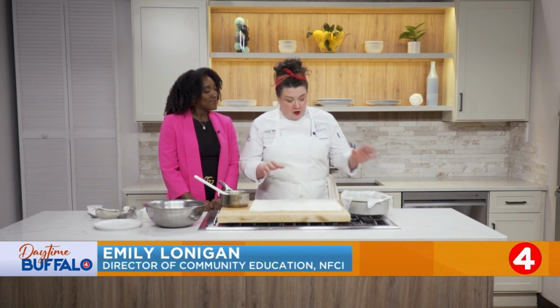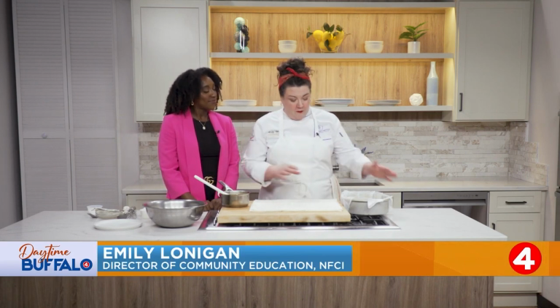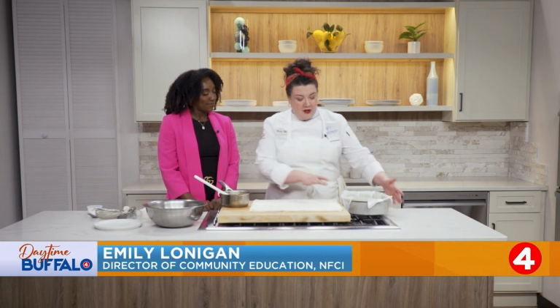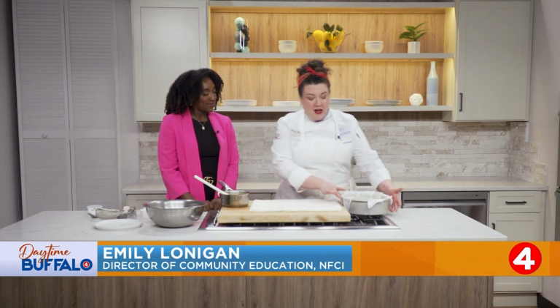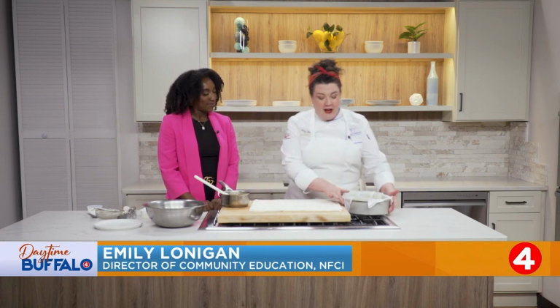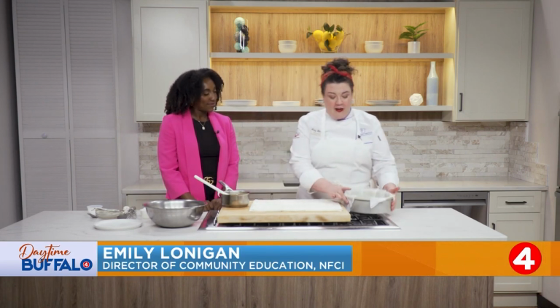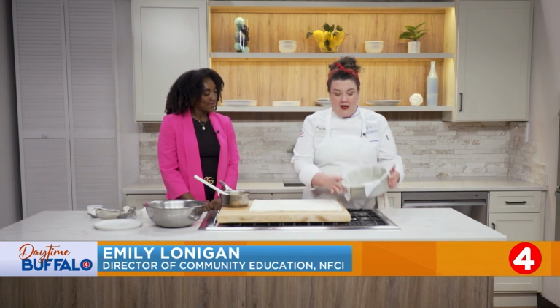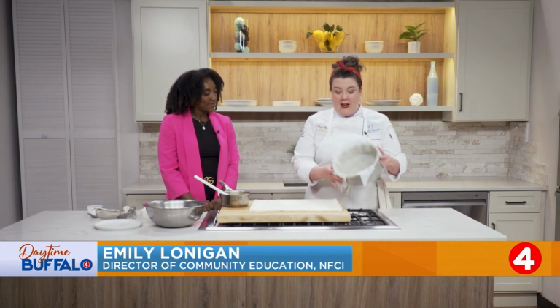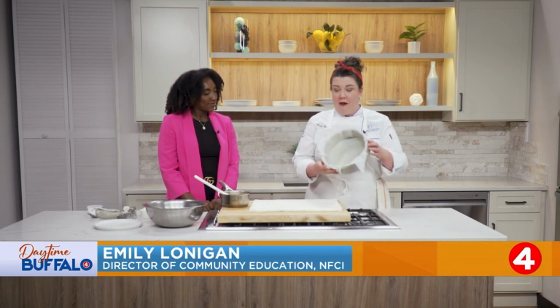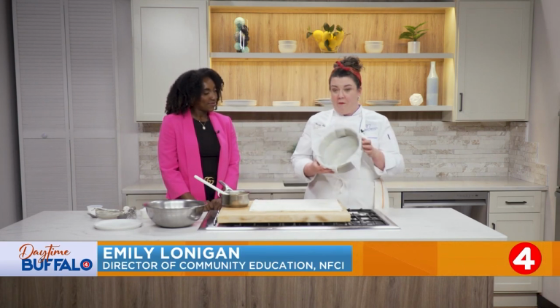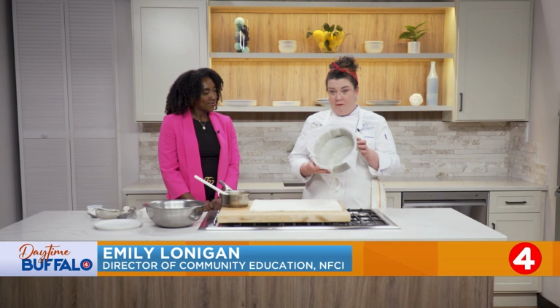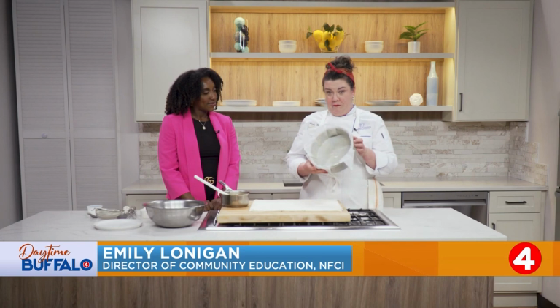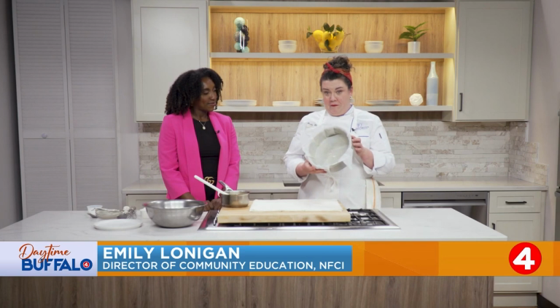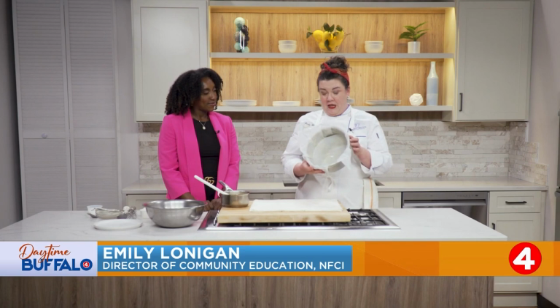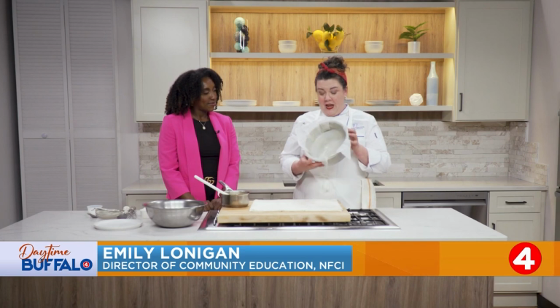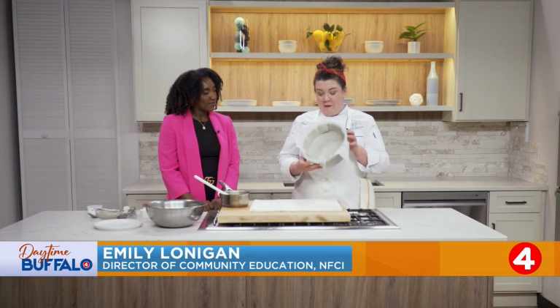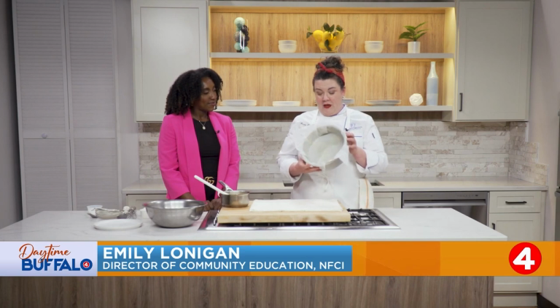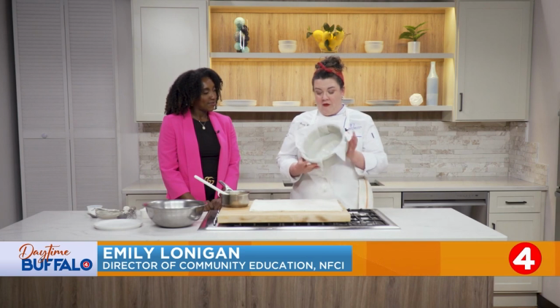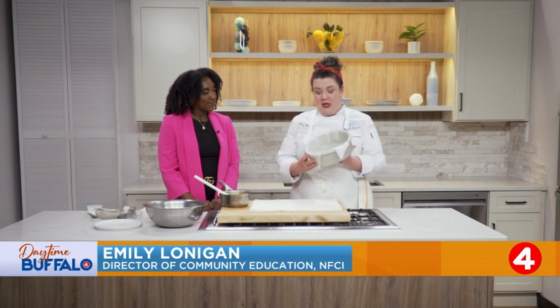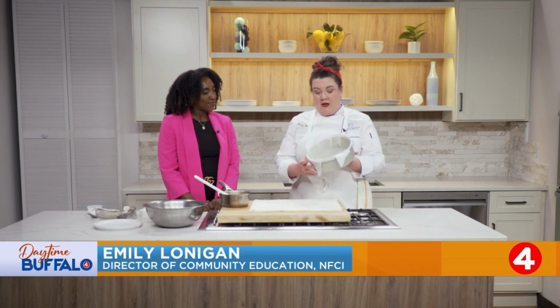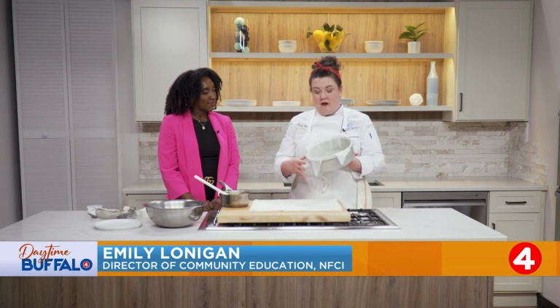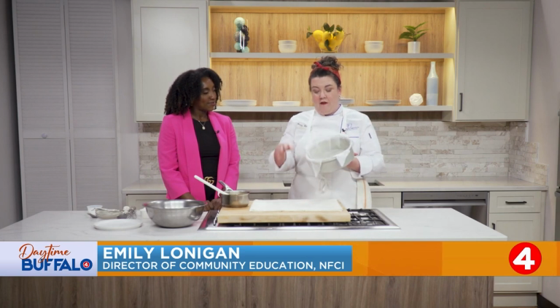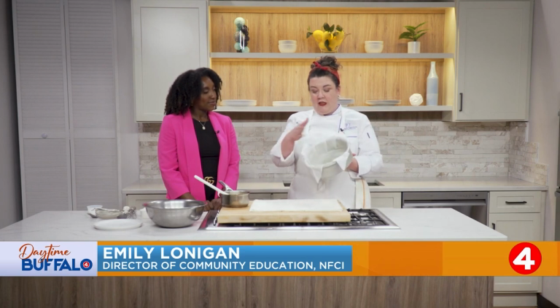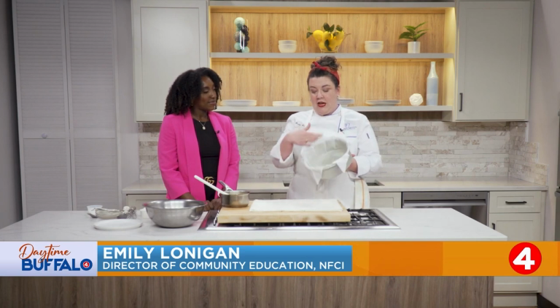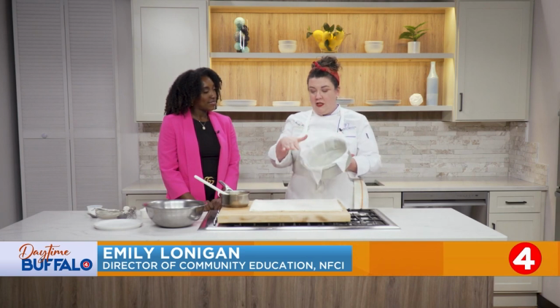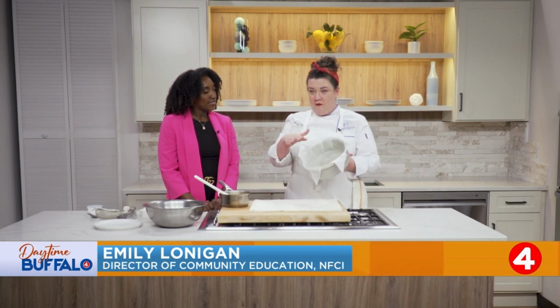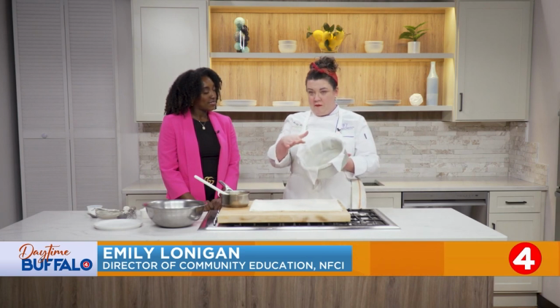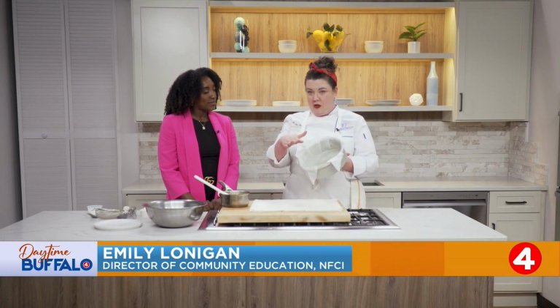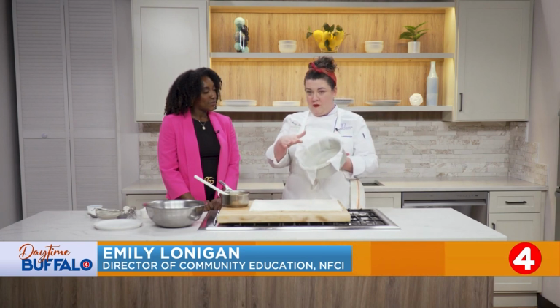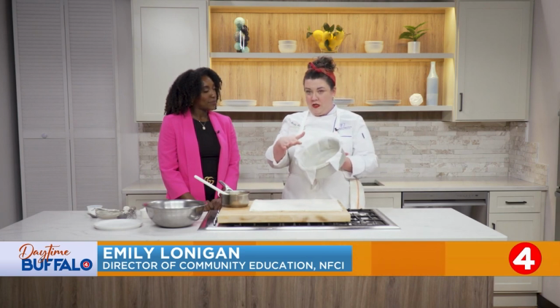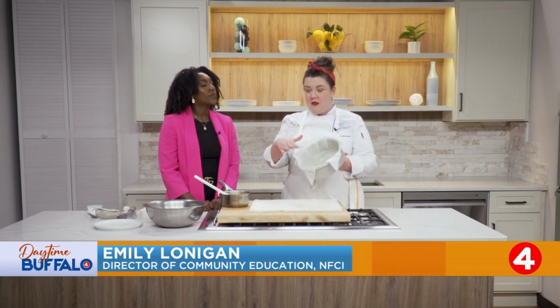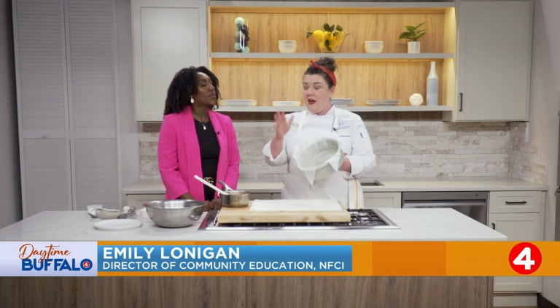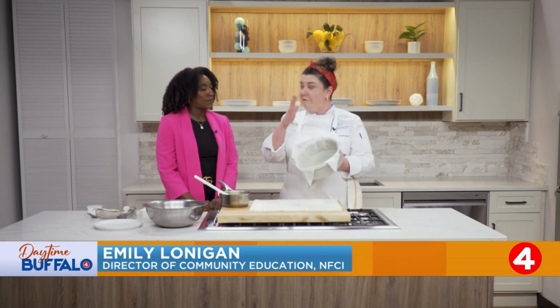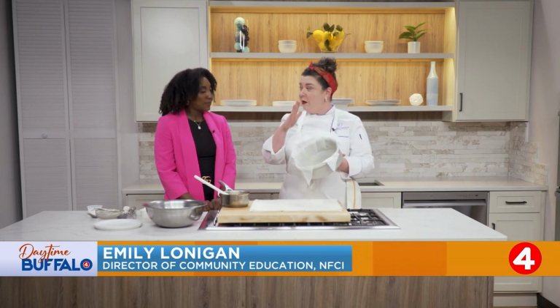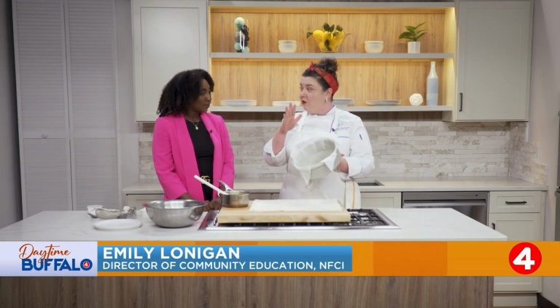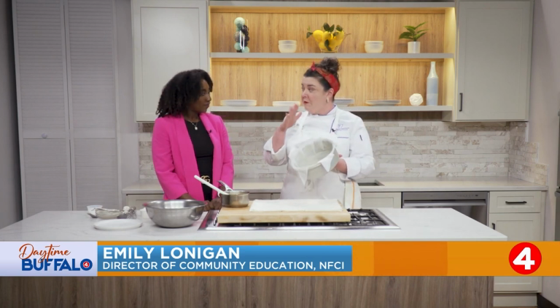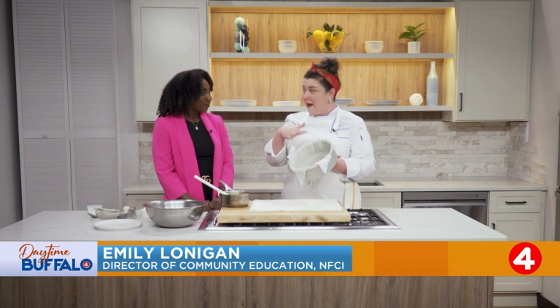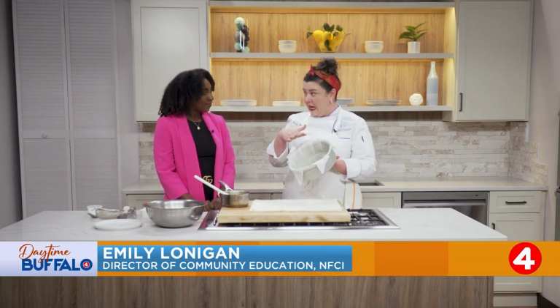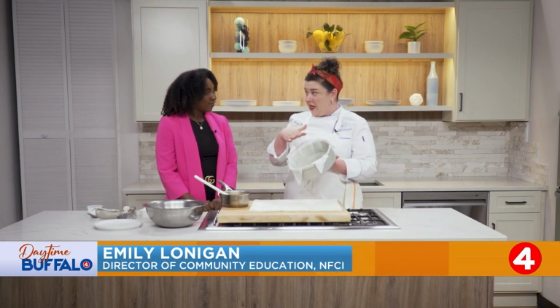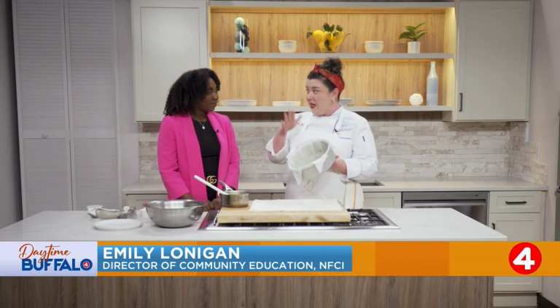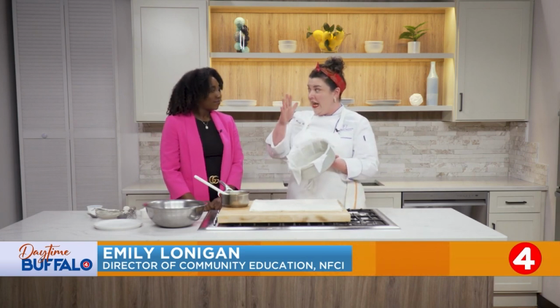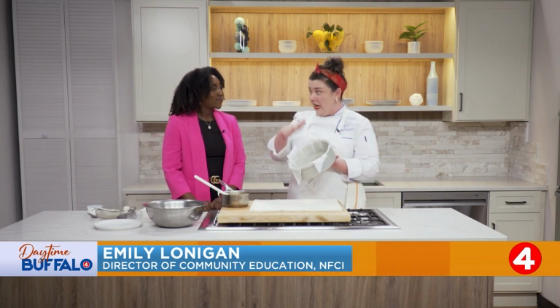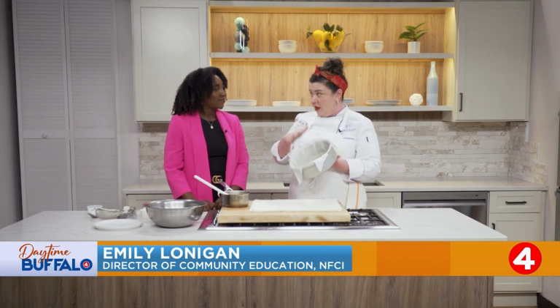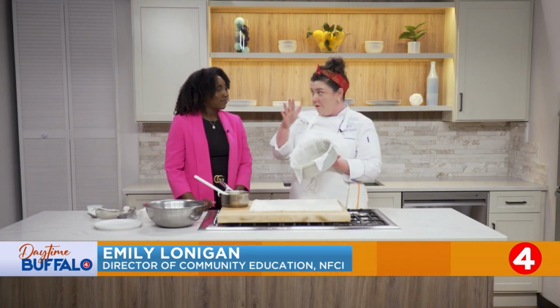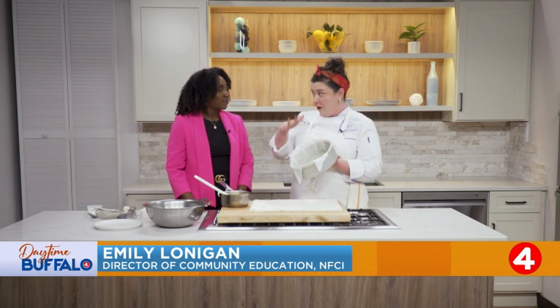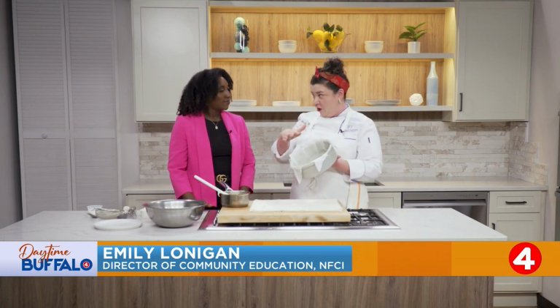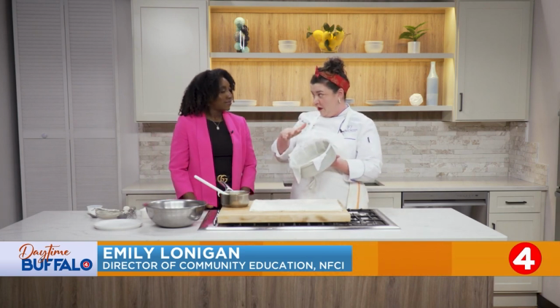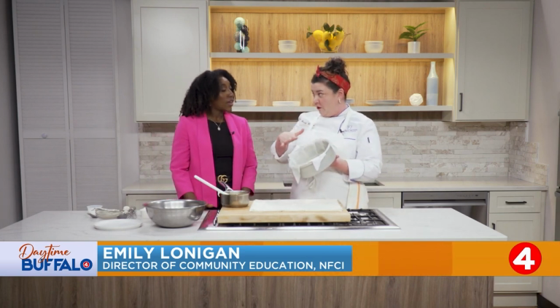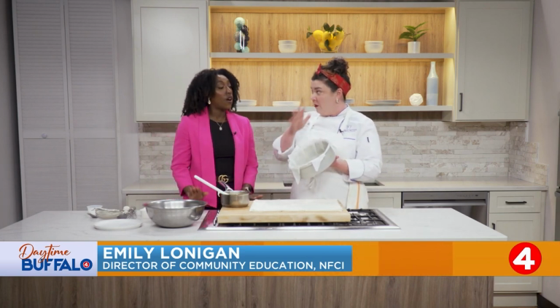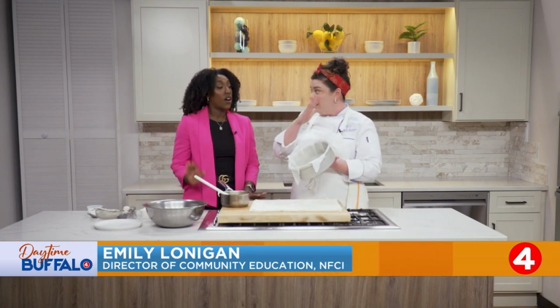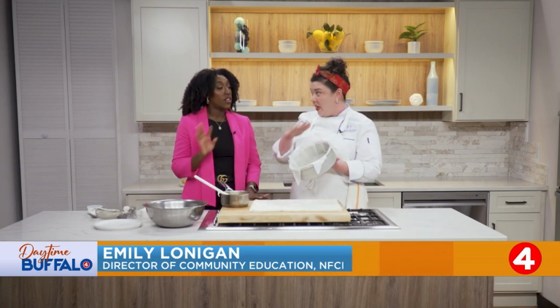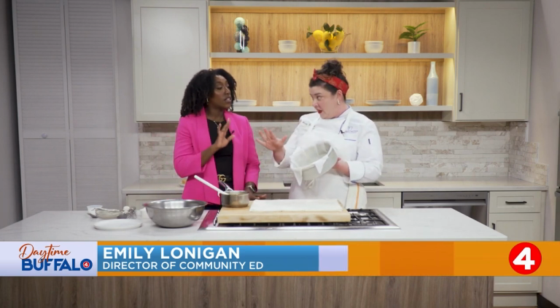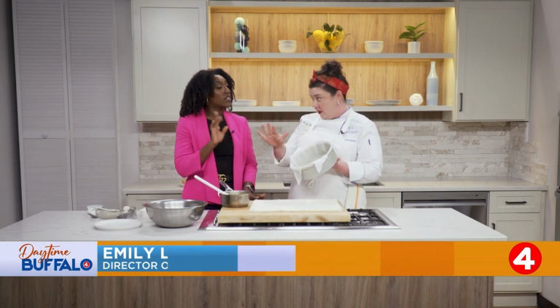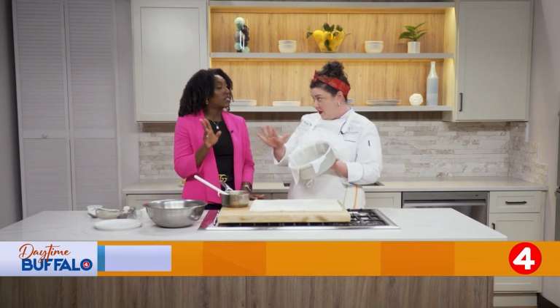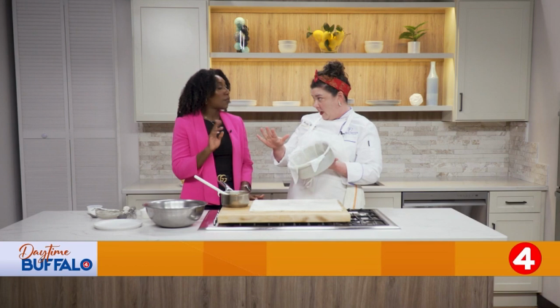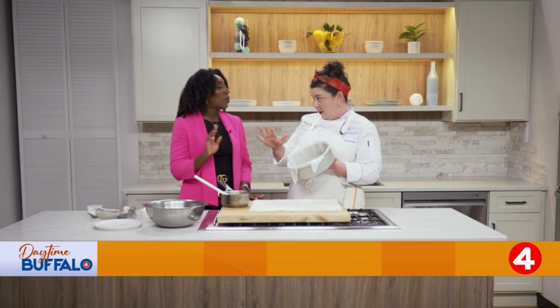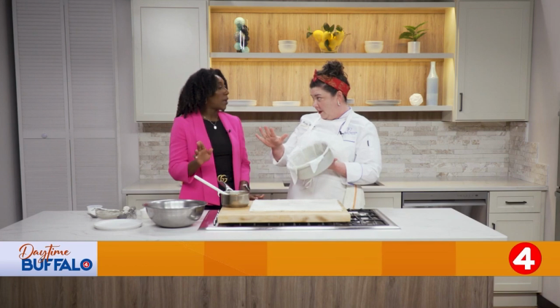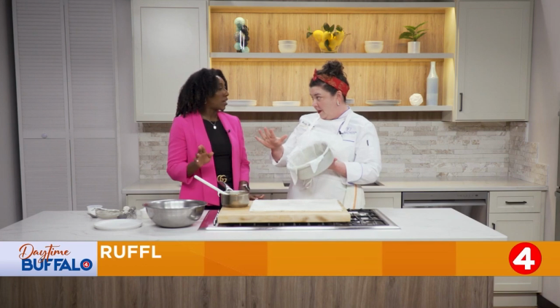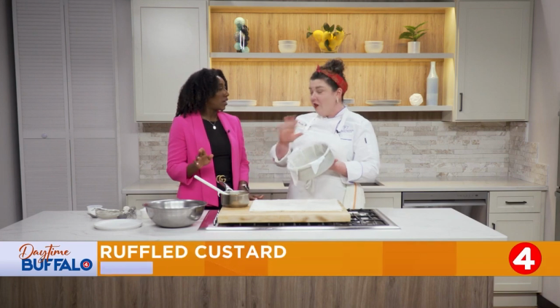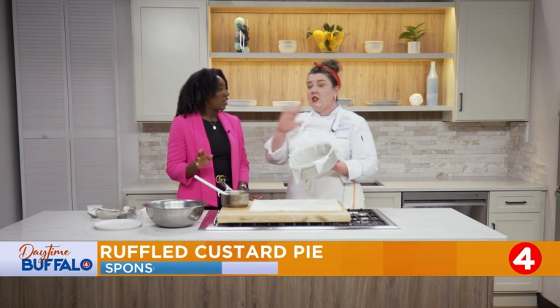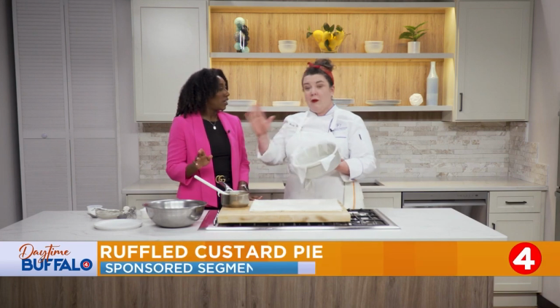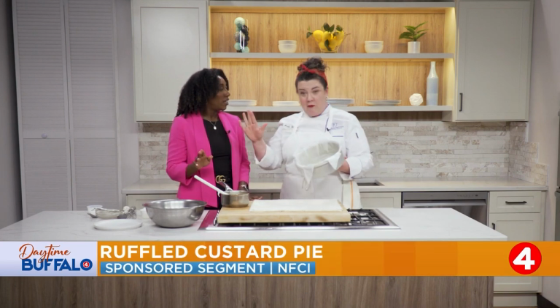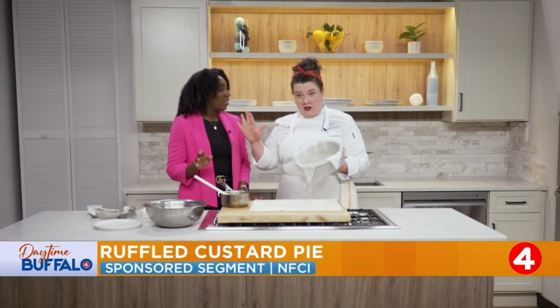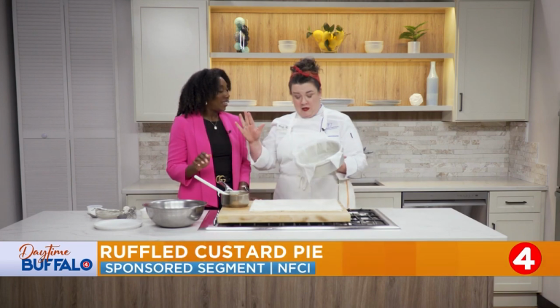I've got a cake pan right here. I've lined it with parchment and buttered the pan and the parchment. We want double butter. Double butter.